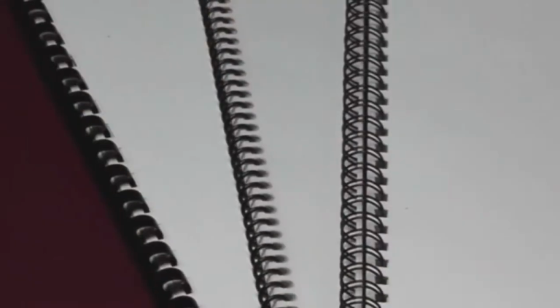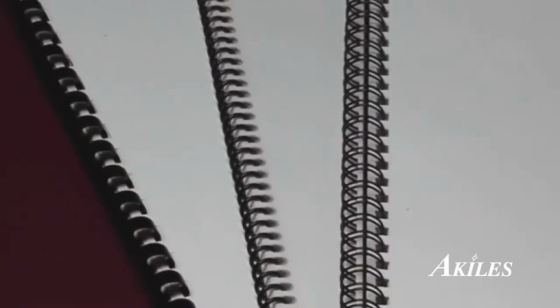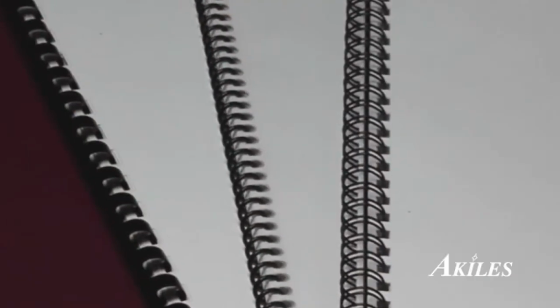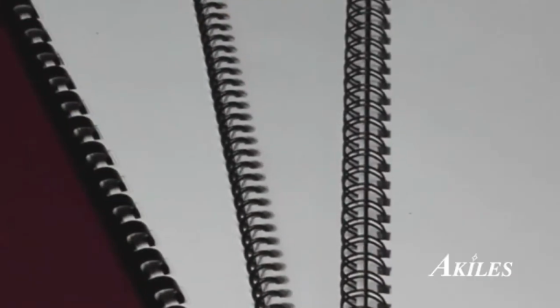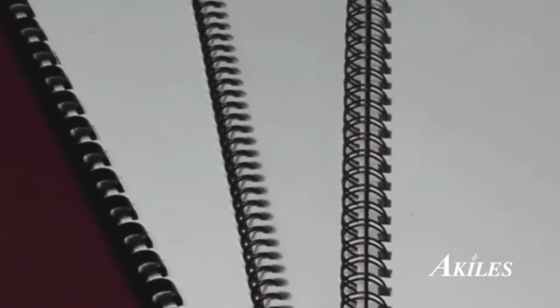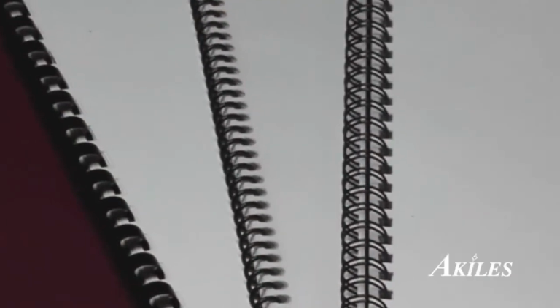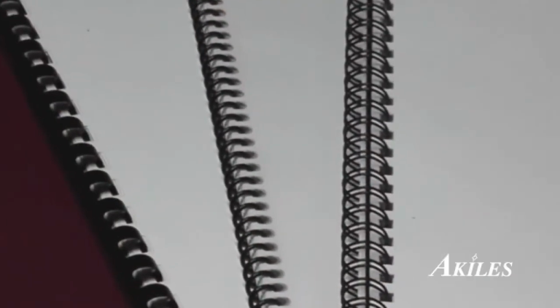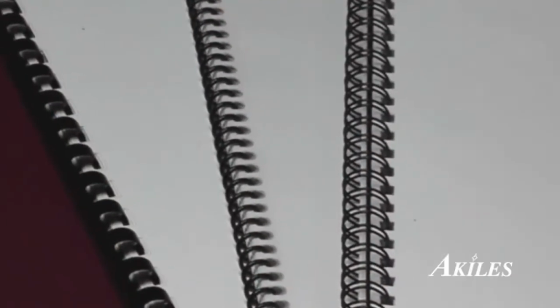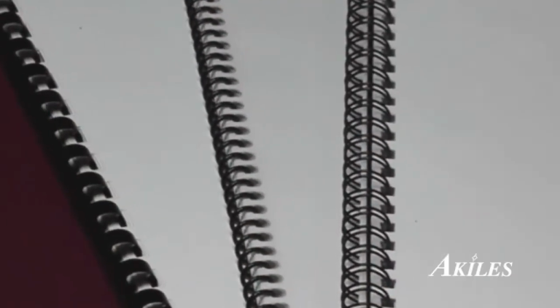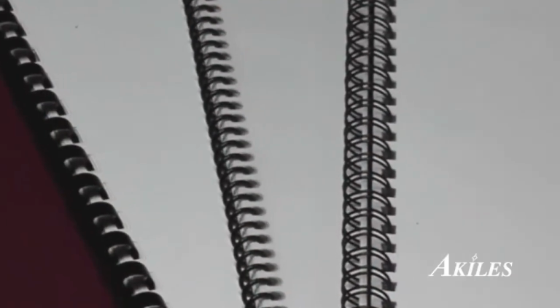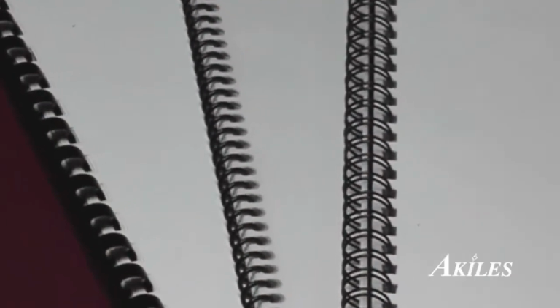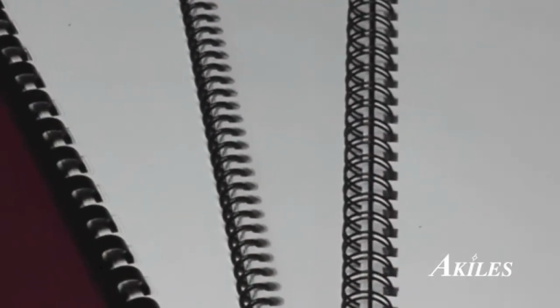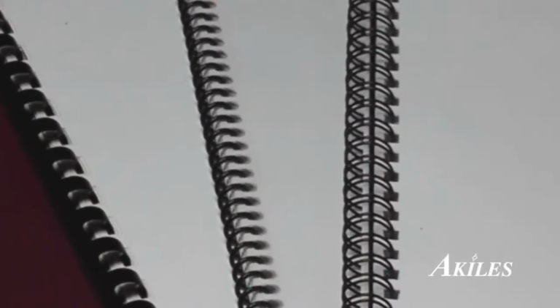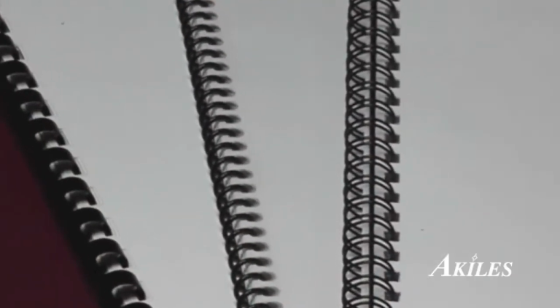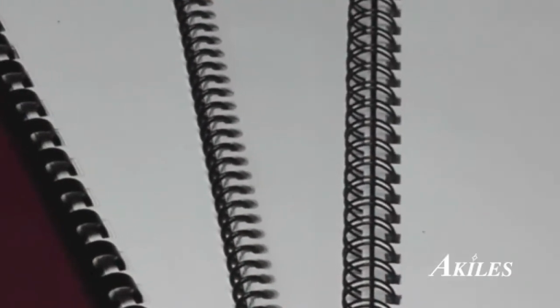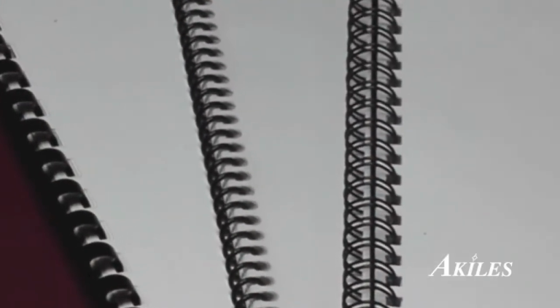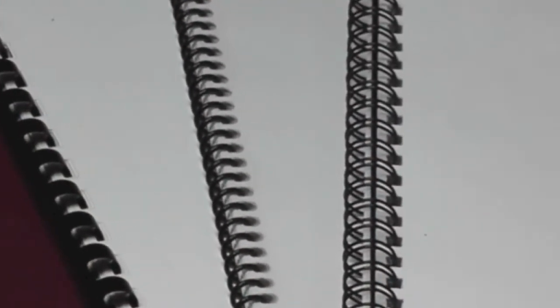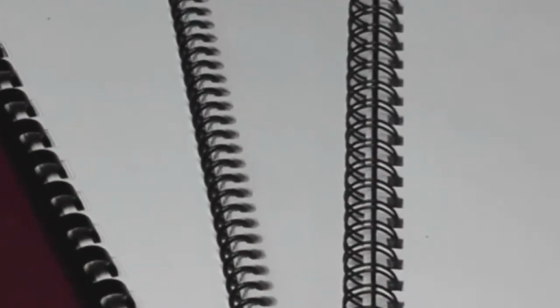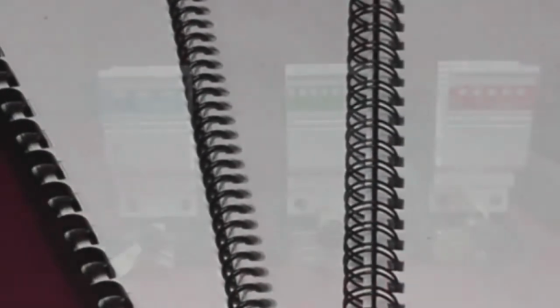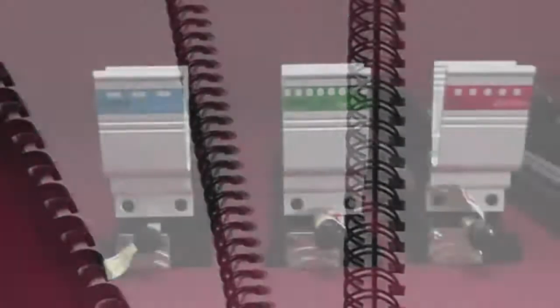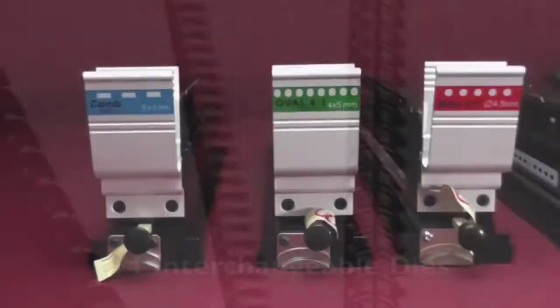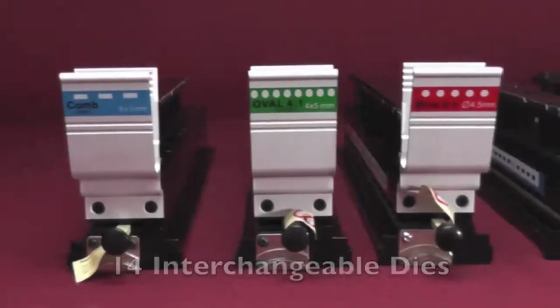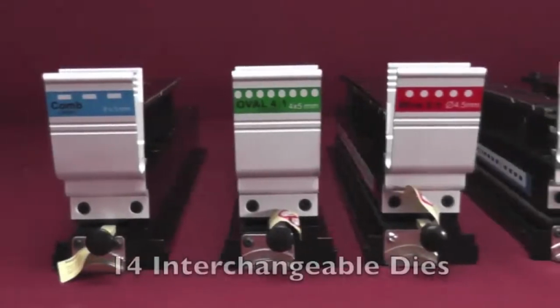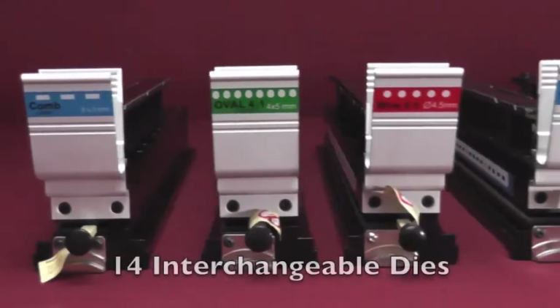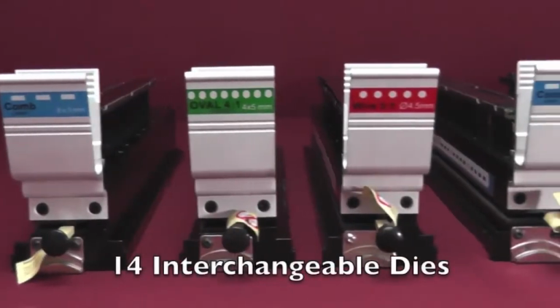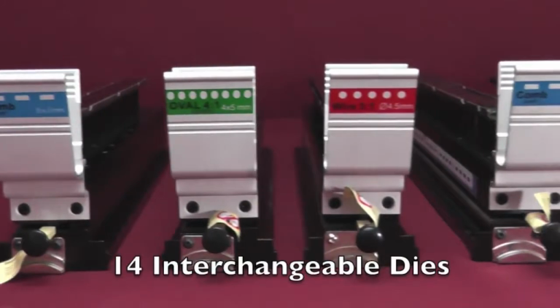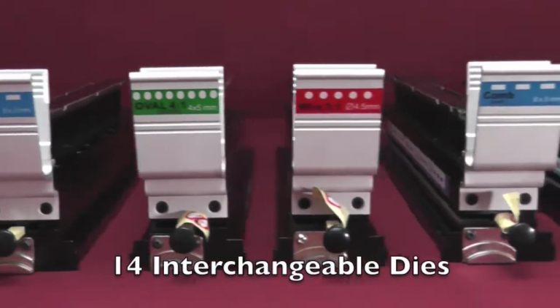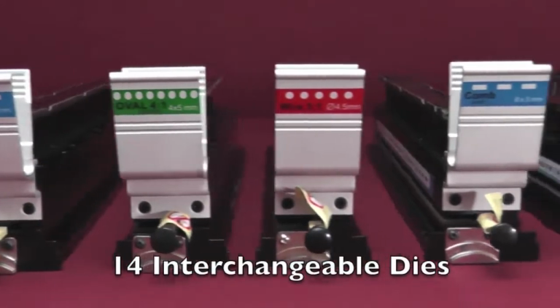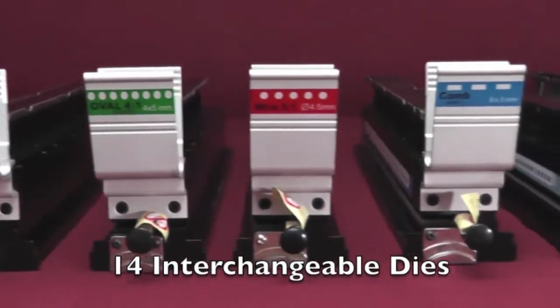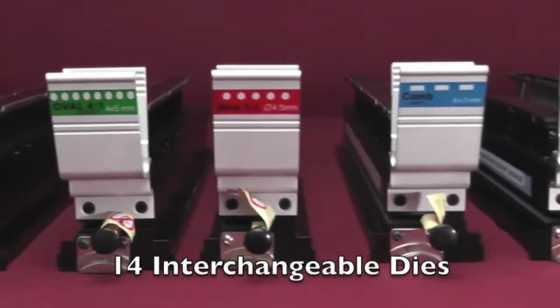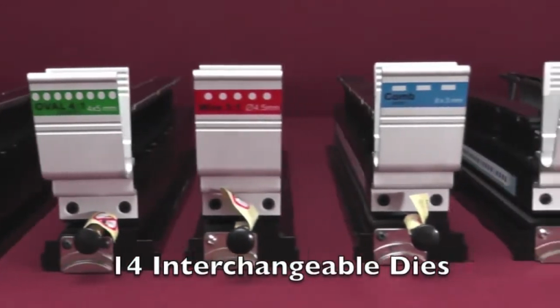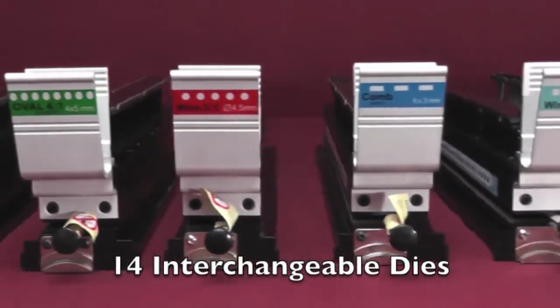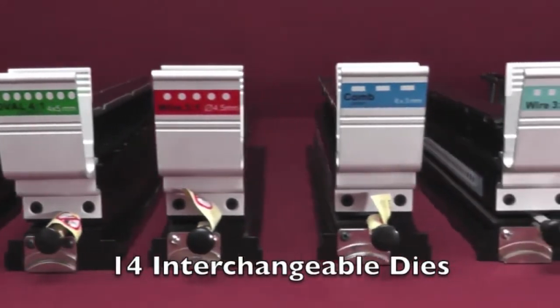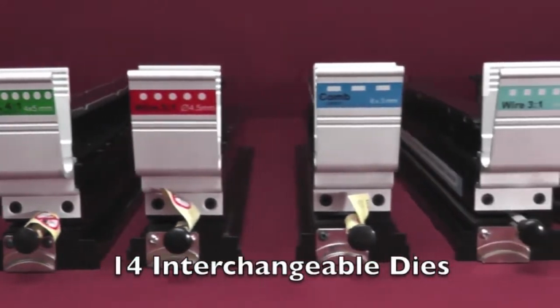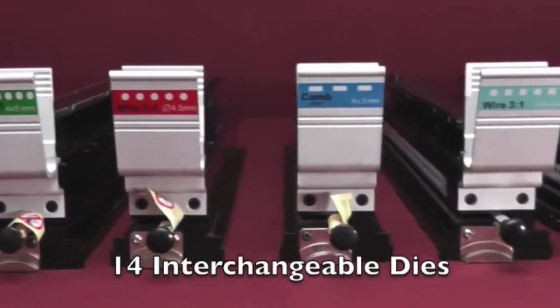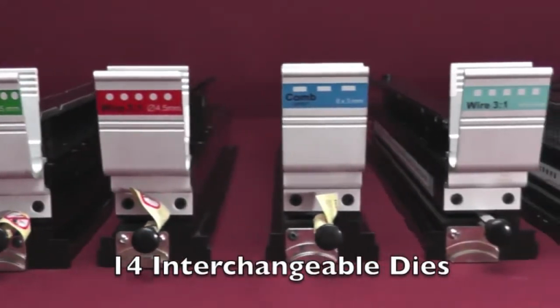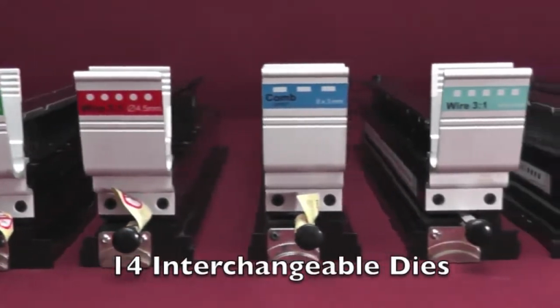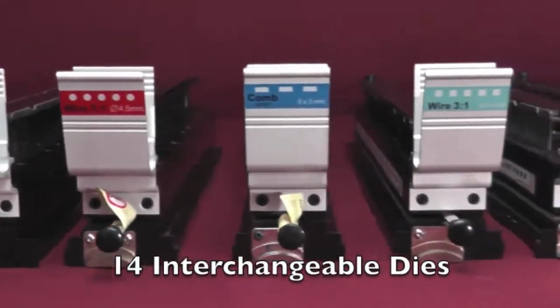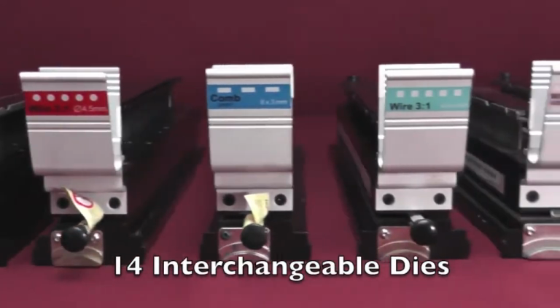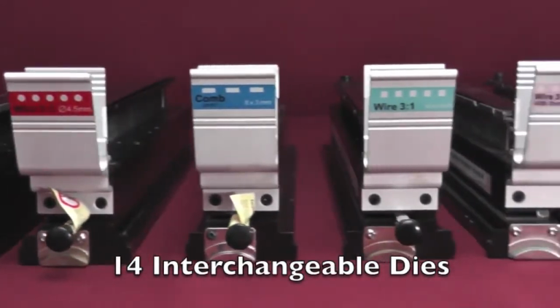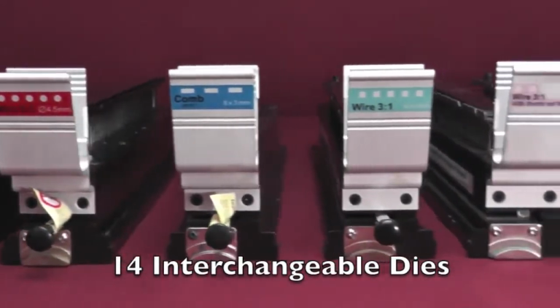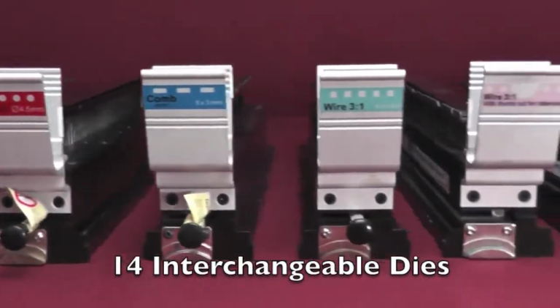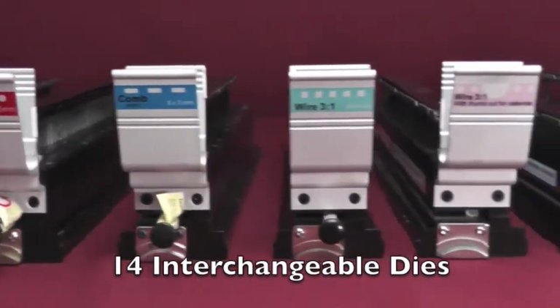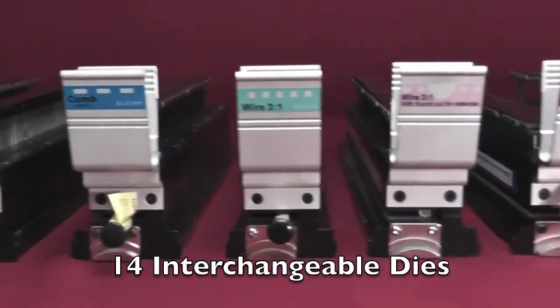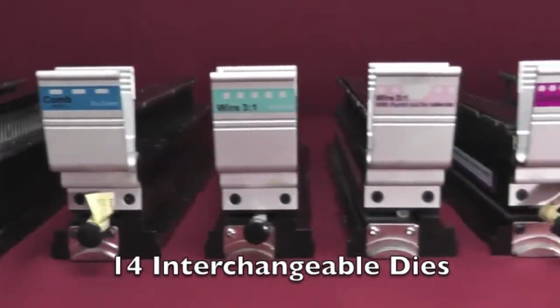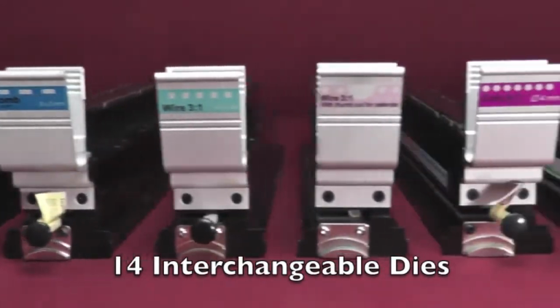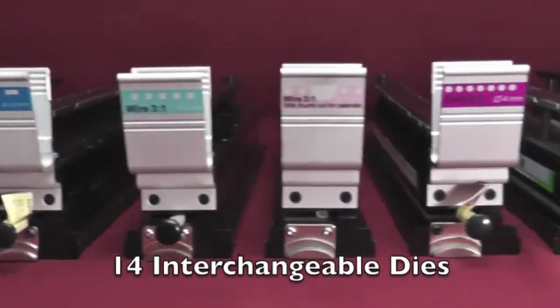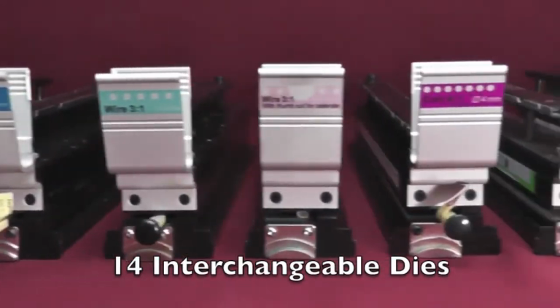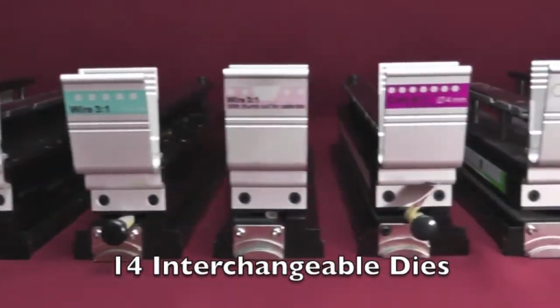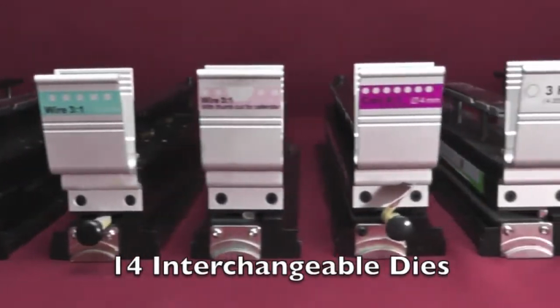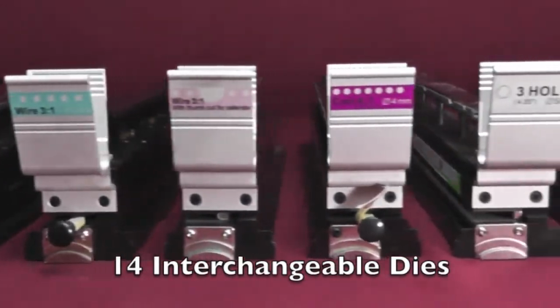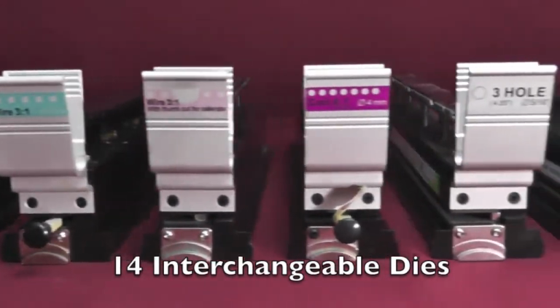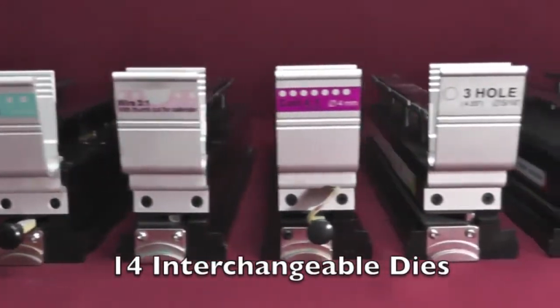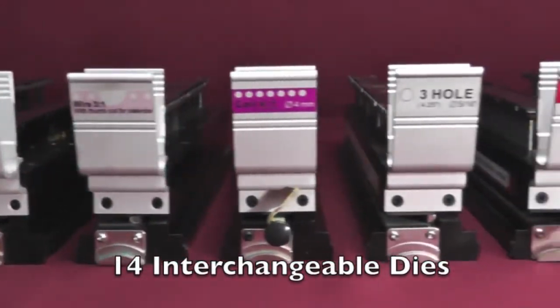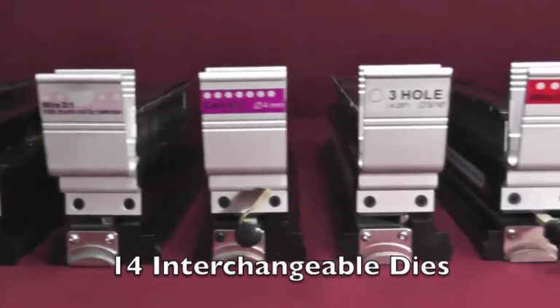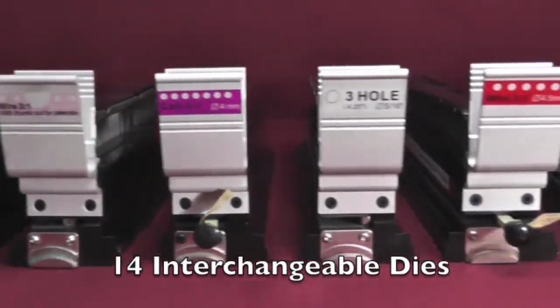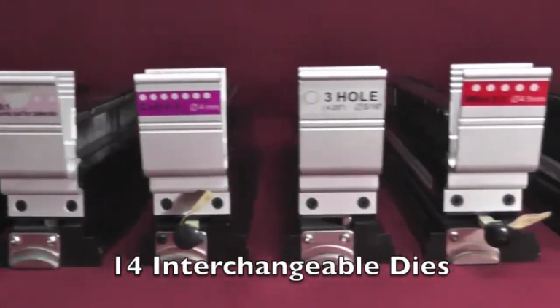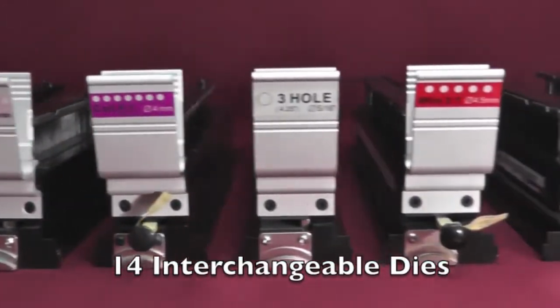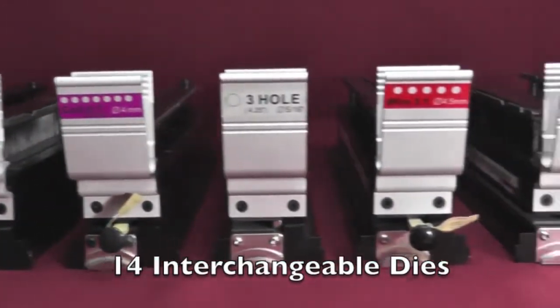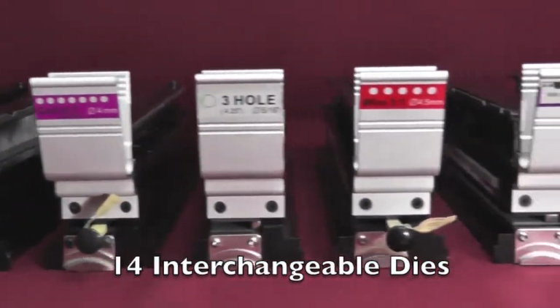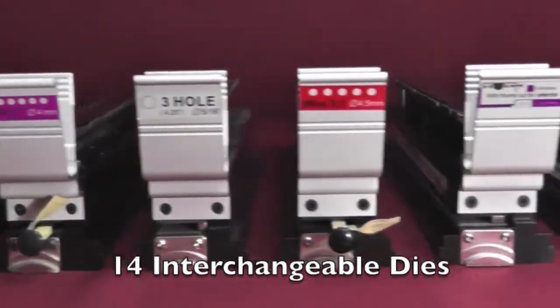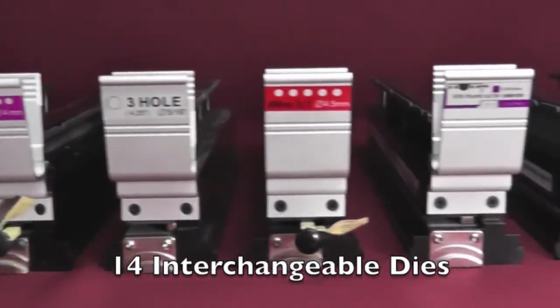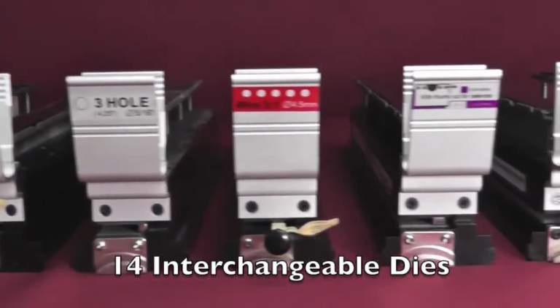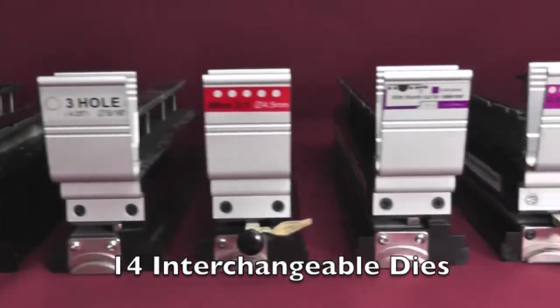Whether it's coil, wire, comb, and more, we've got you covered with up to 14 different color-coded die sets to choose from.